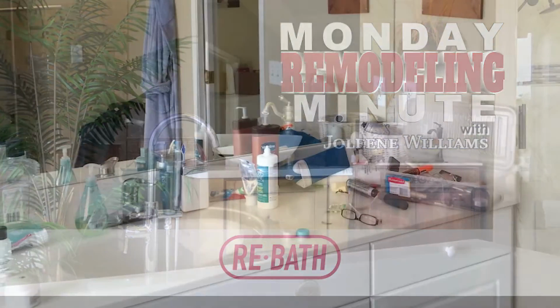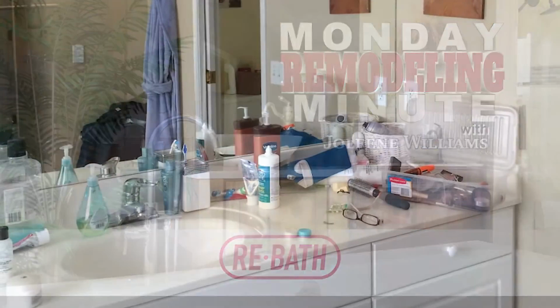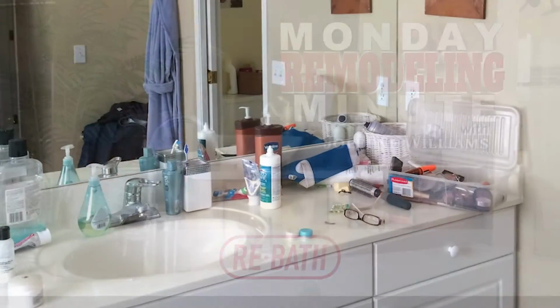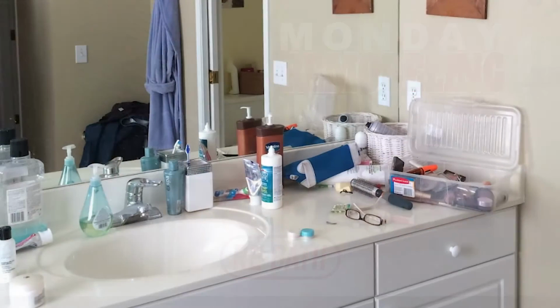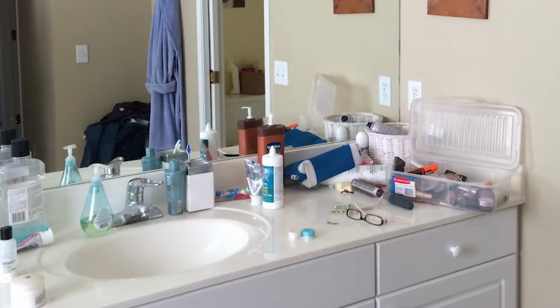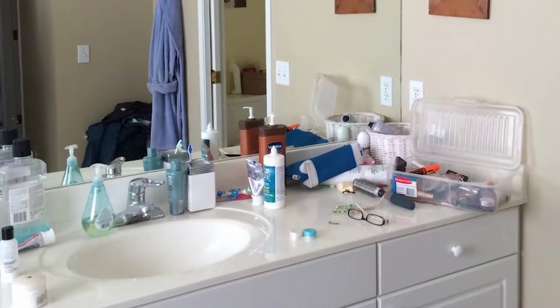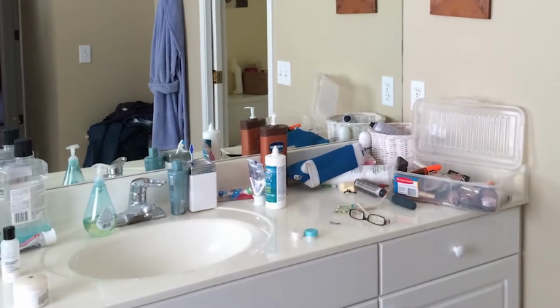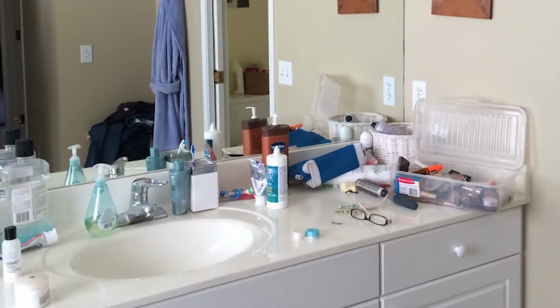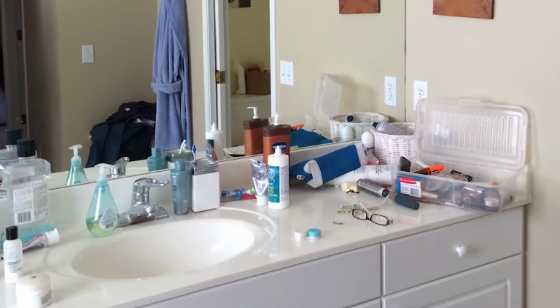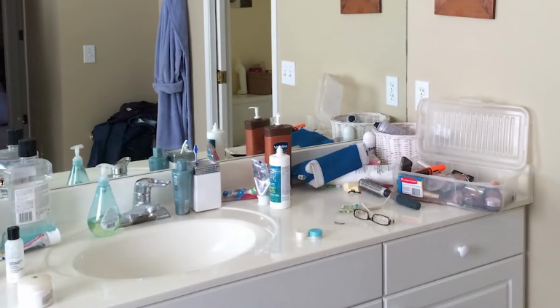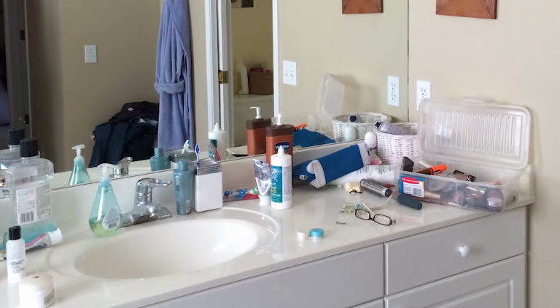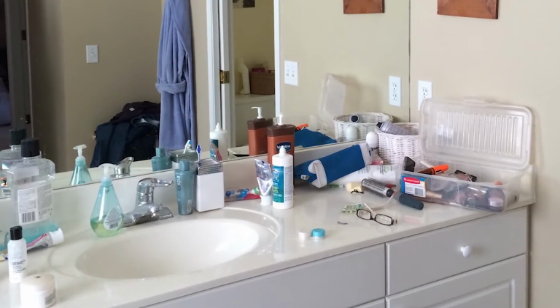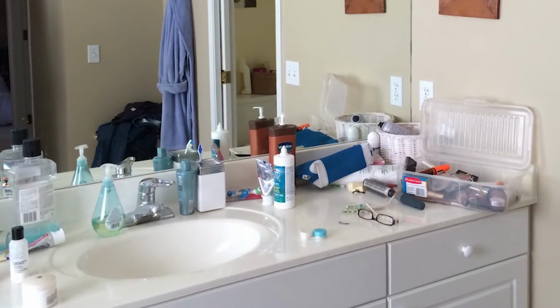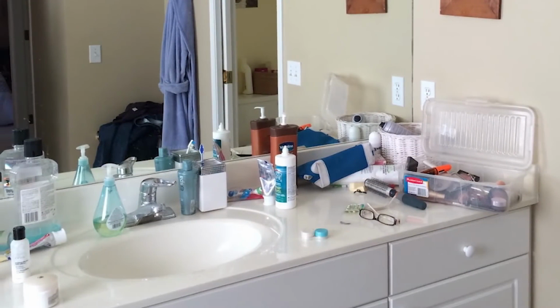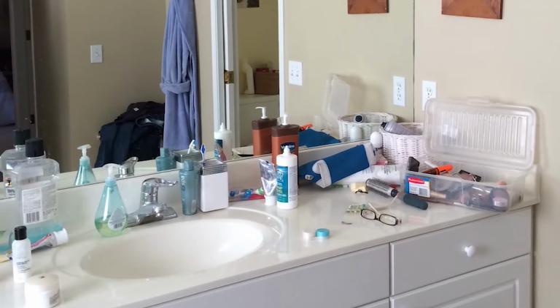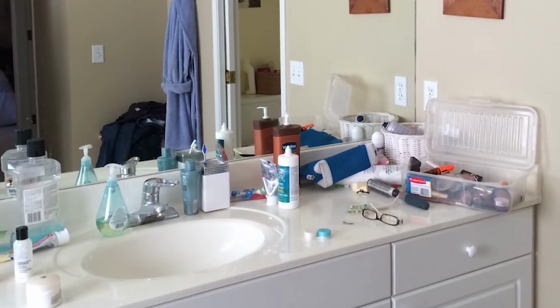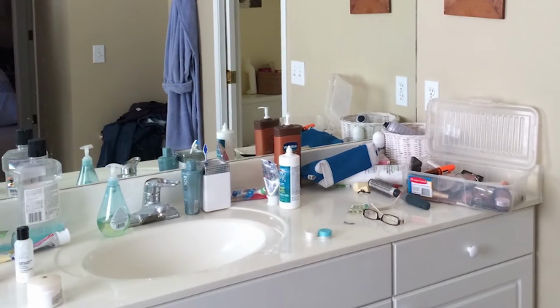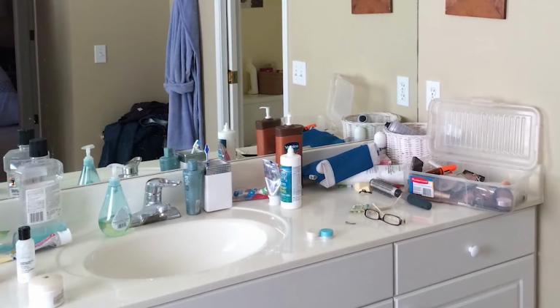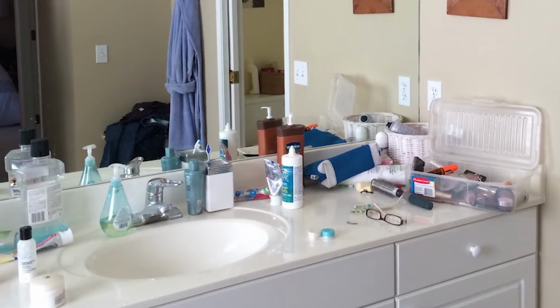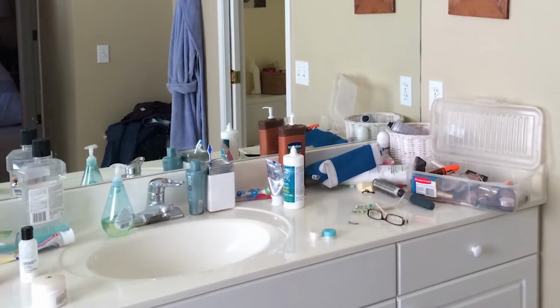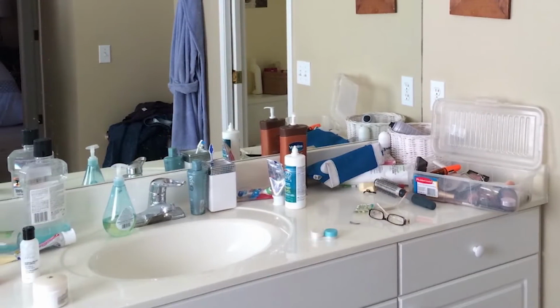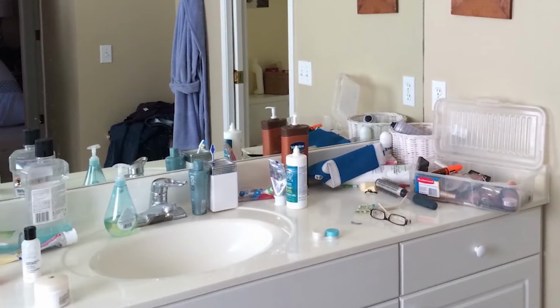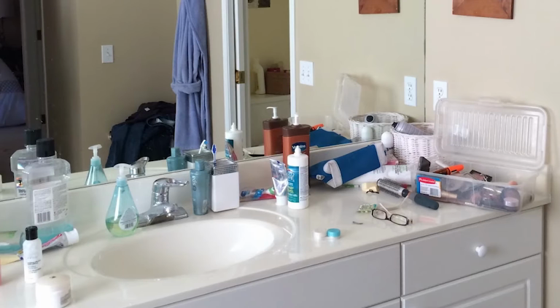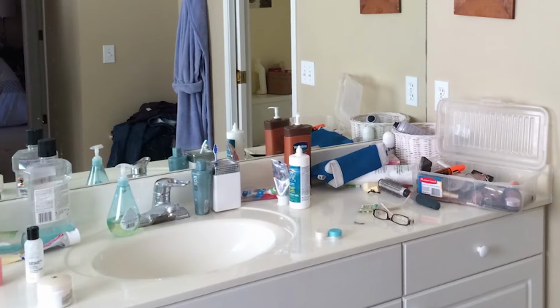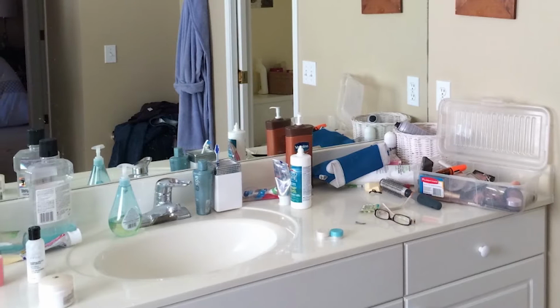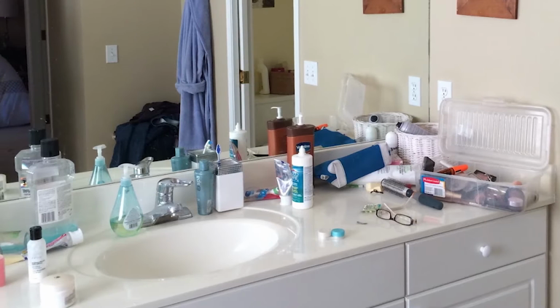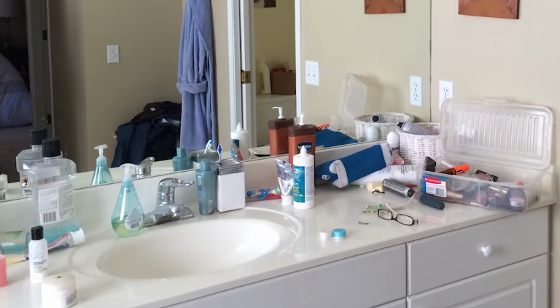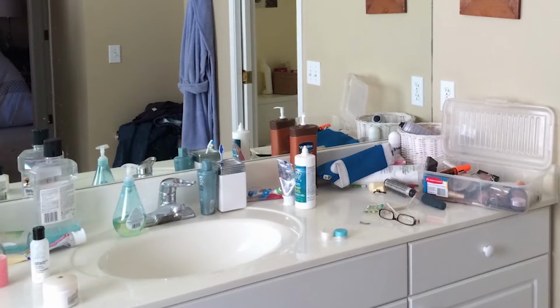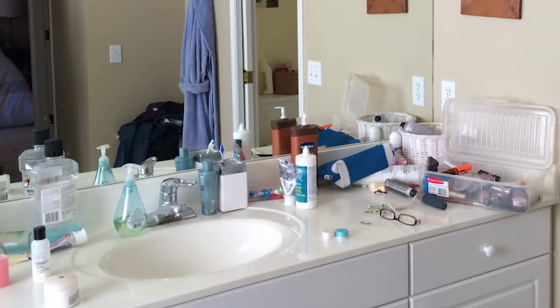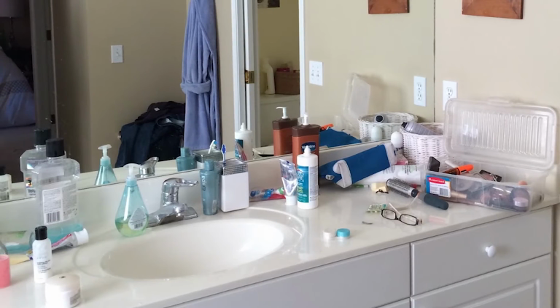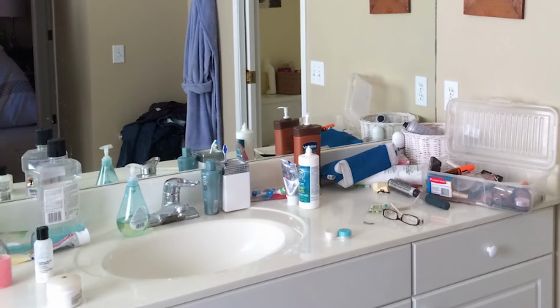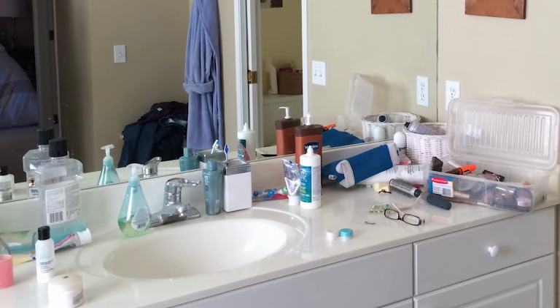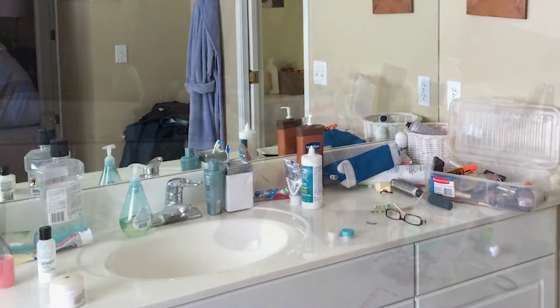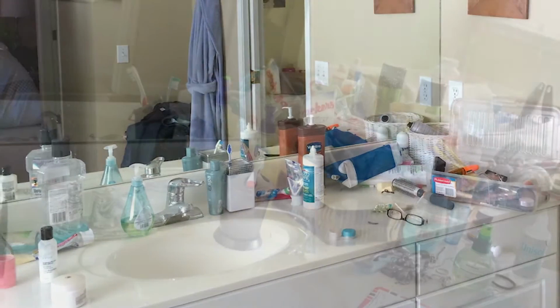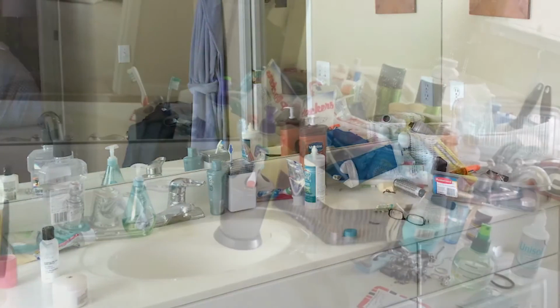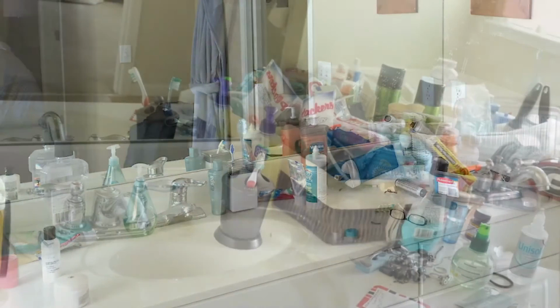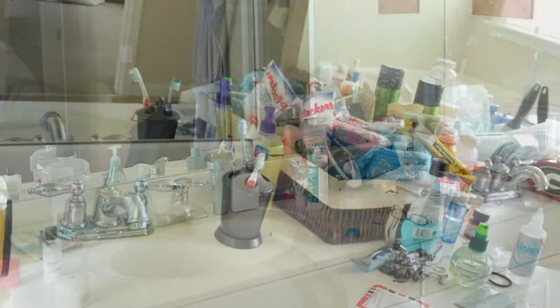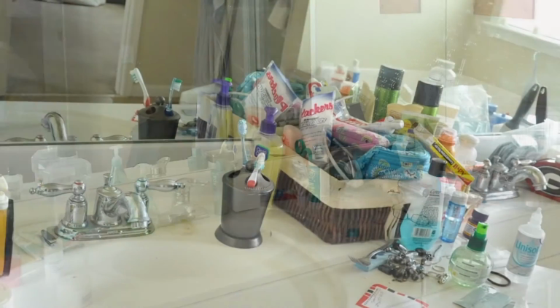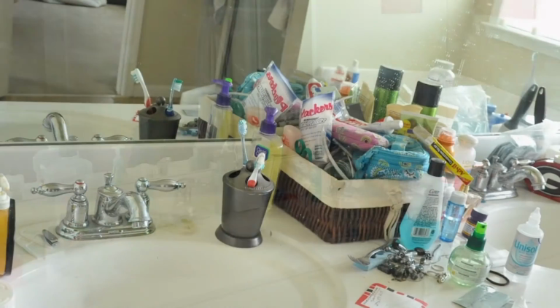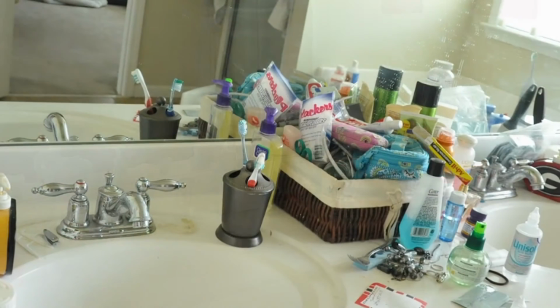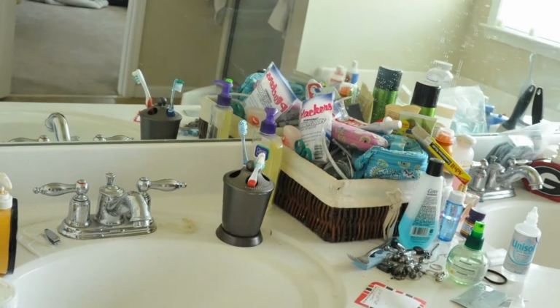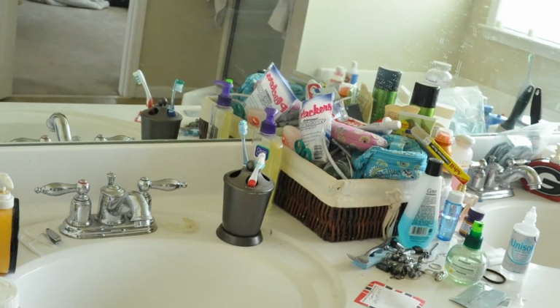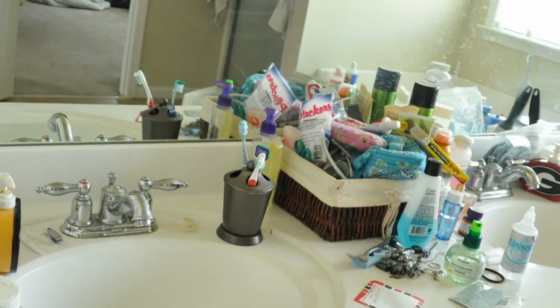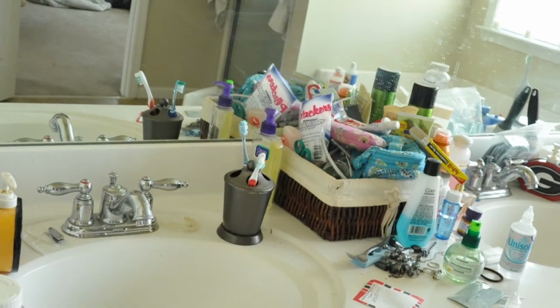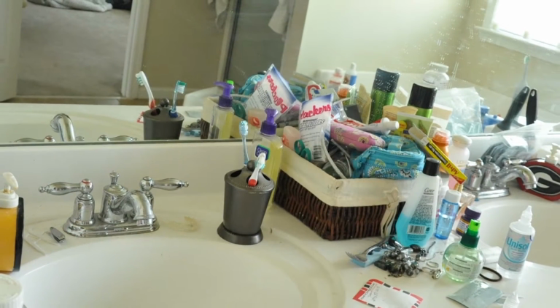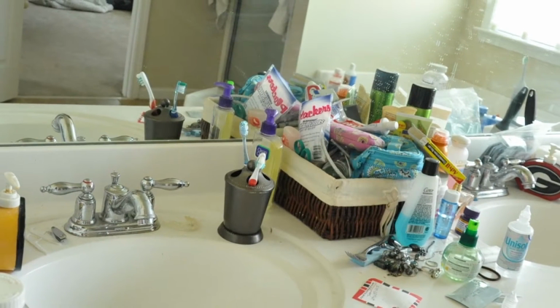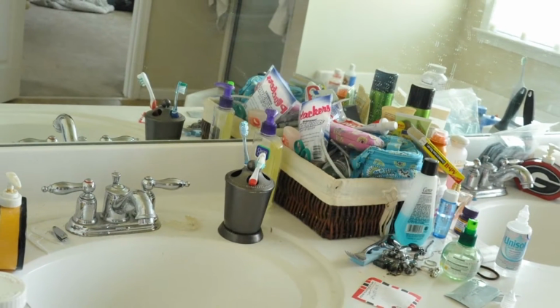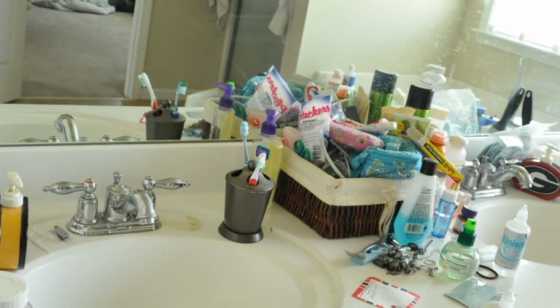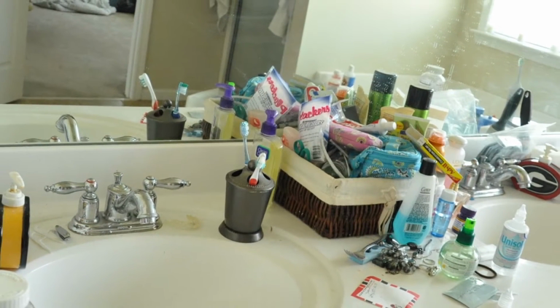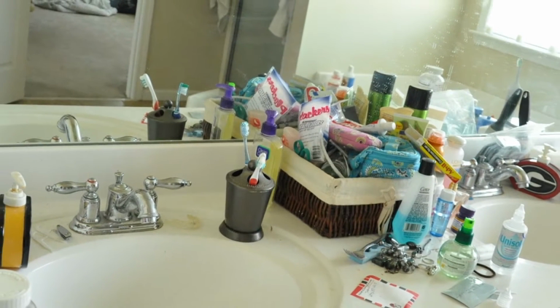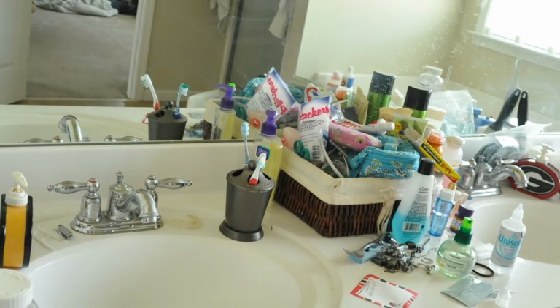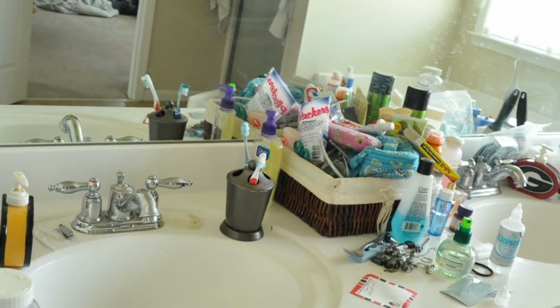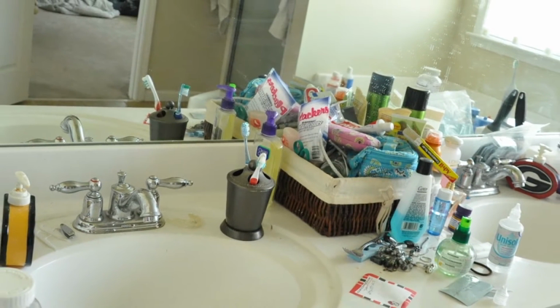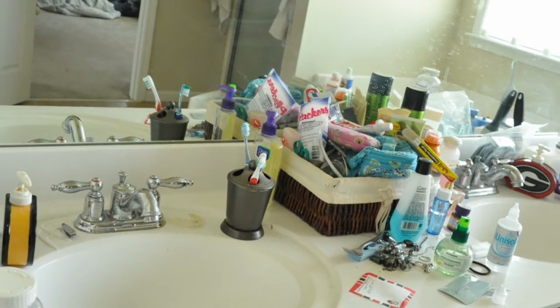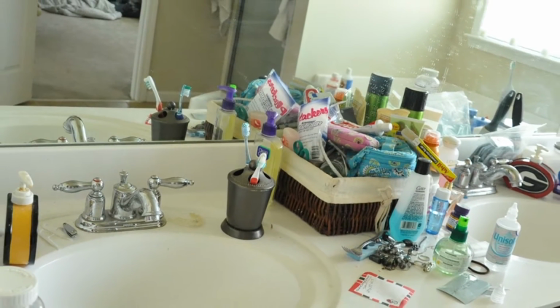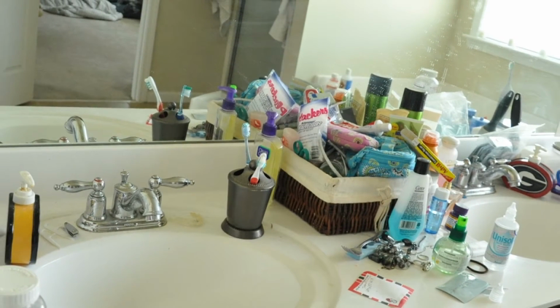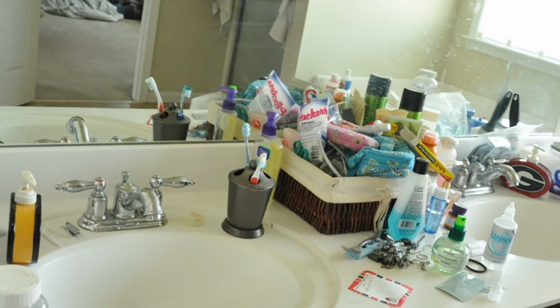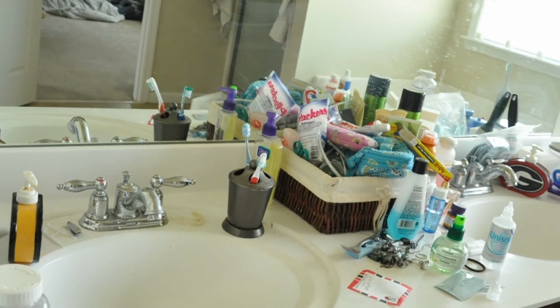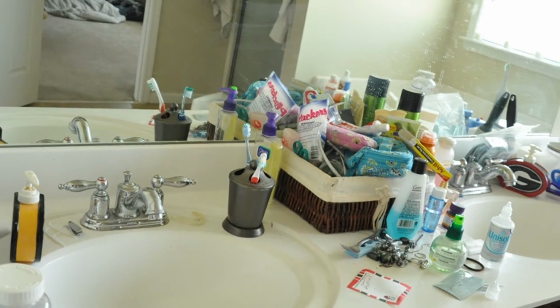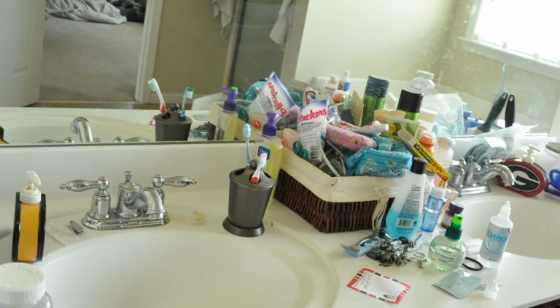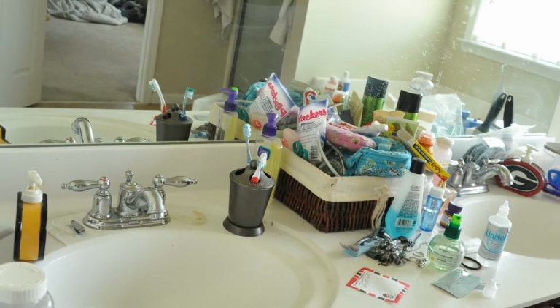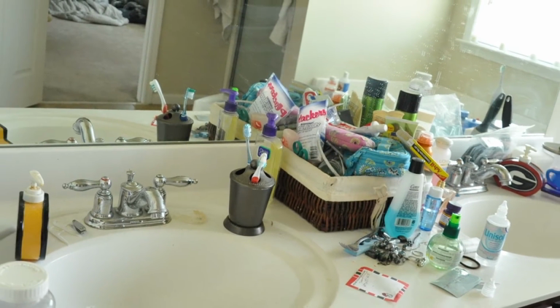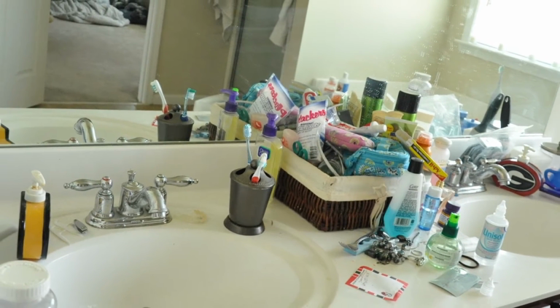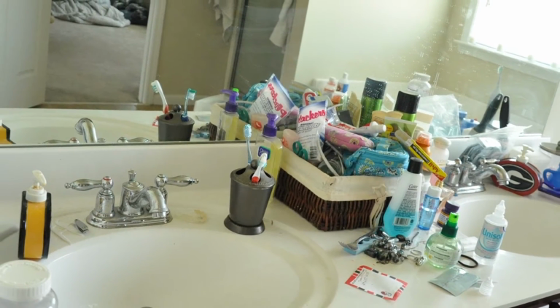Bathrooms are the smallest room in most homes and they are usually the messiest. Here are a few tips to help you reduce clutter and organize that space.